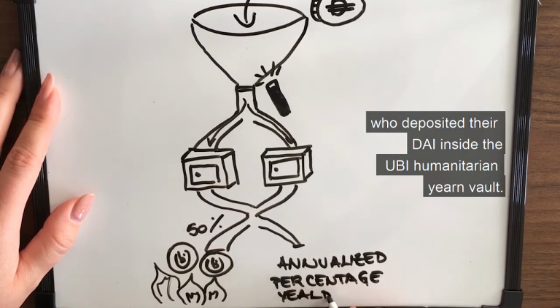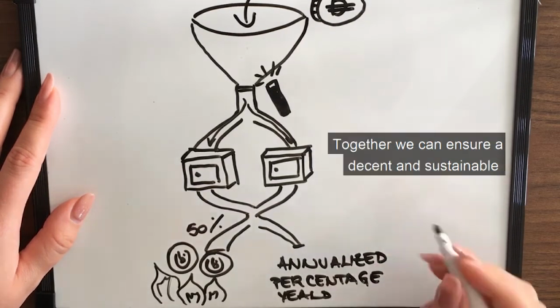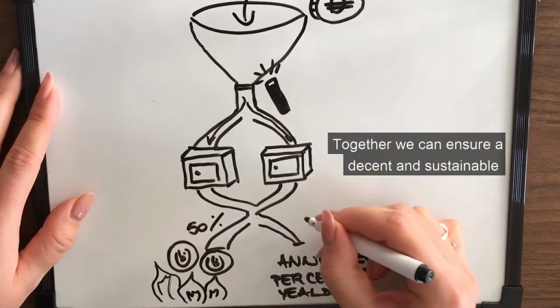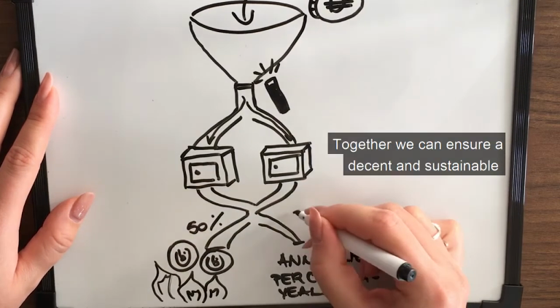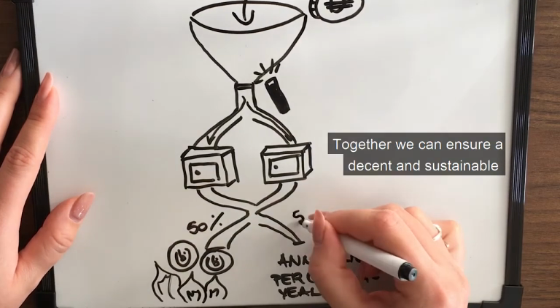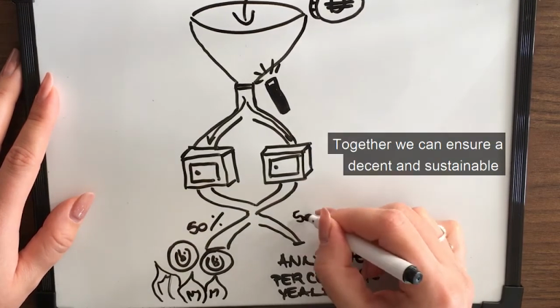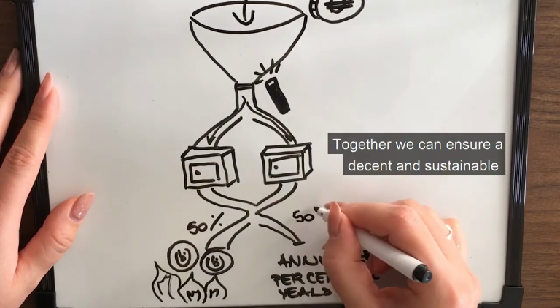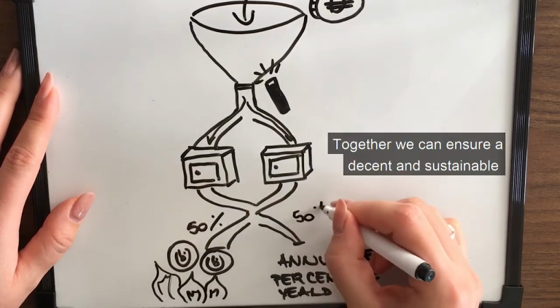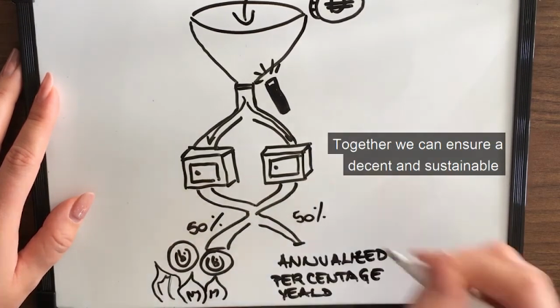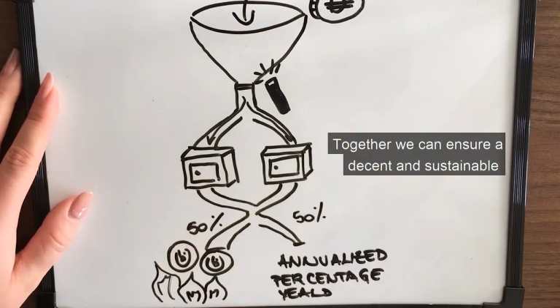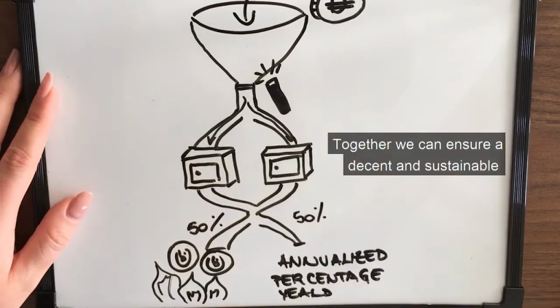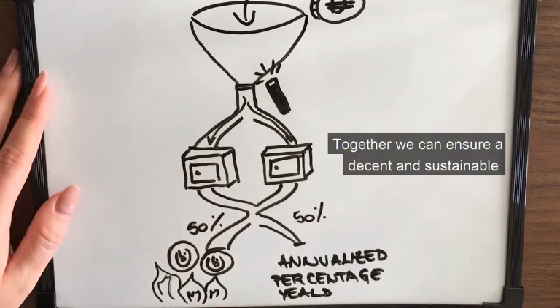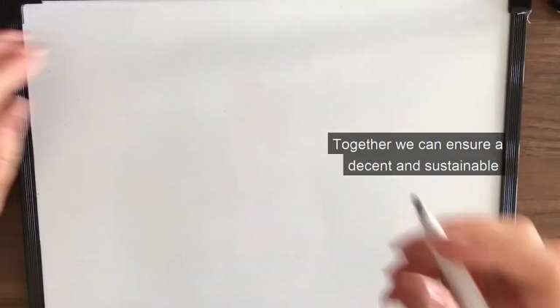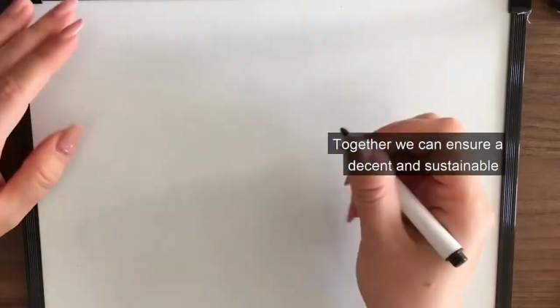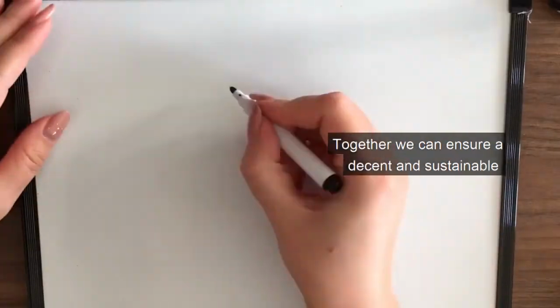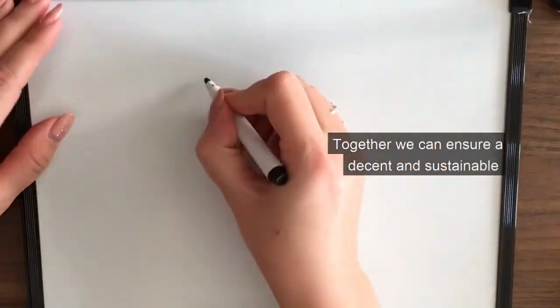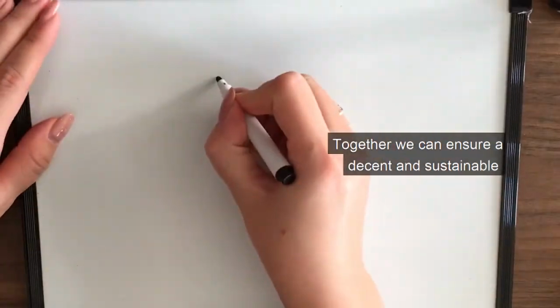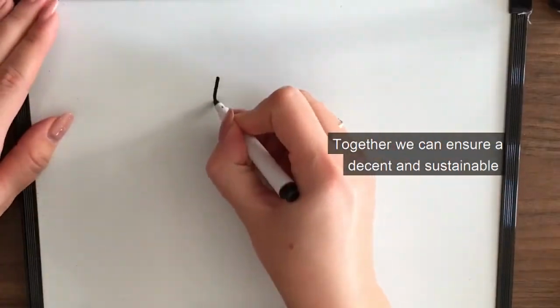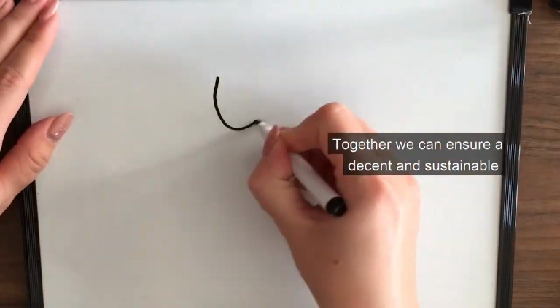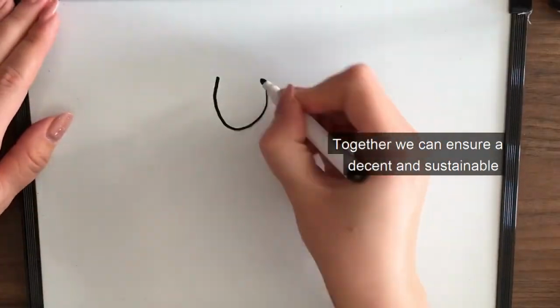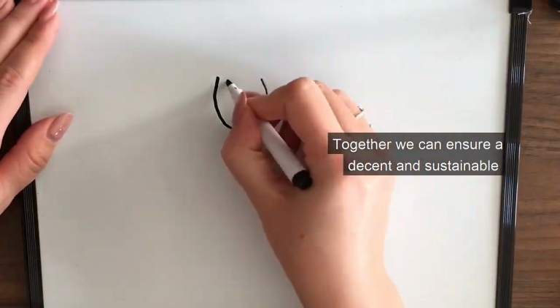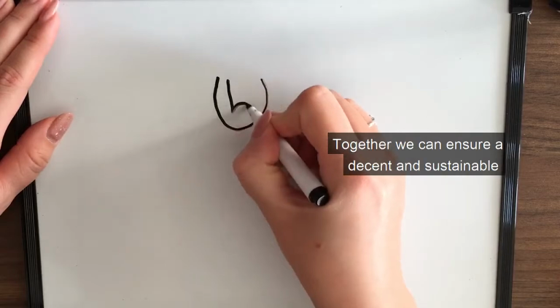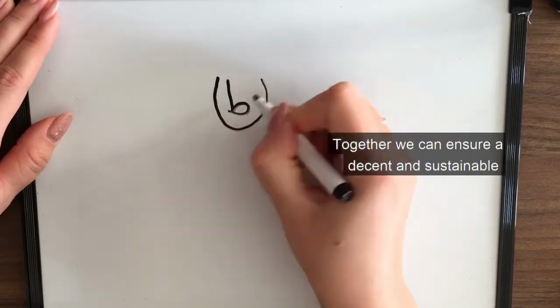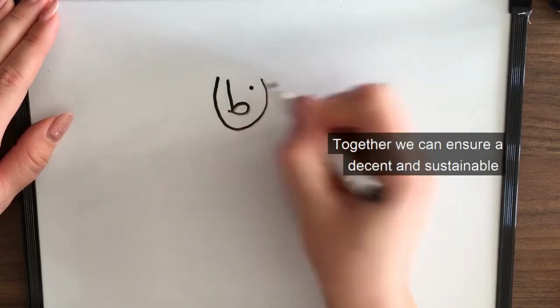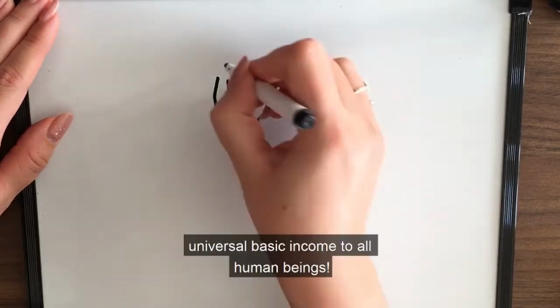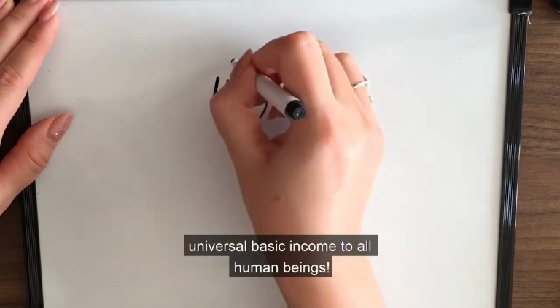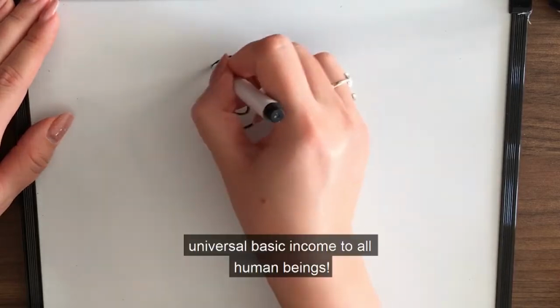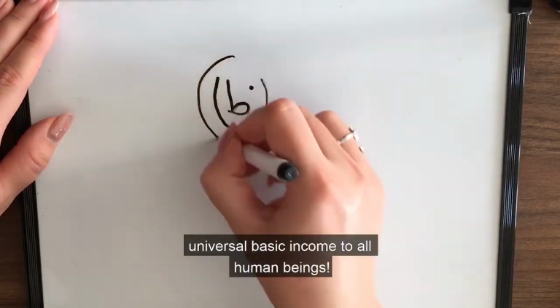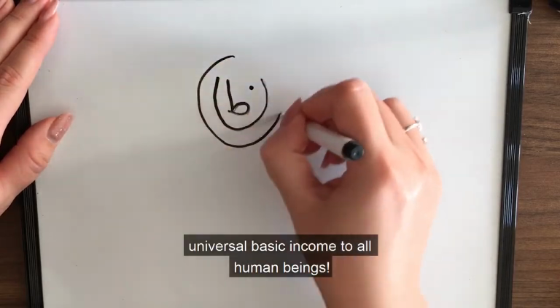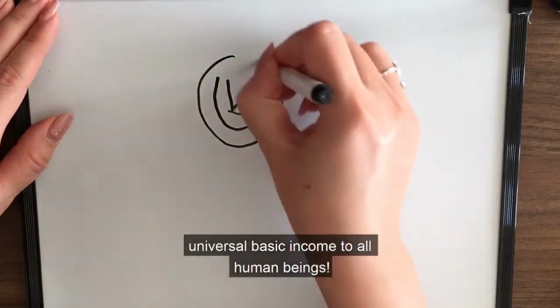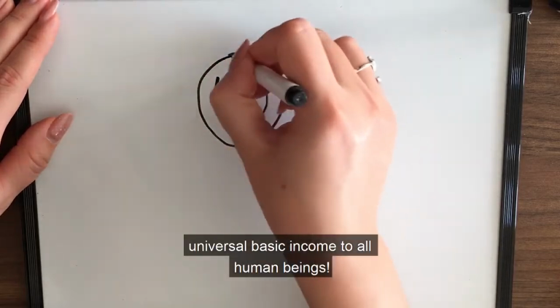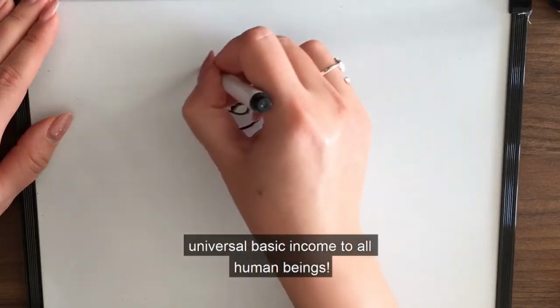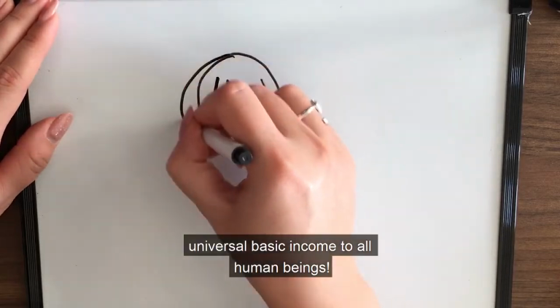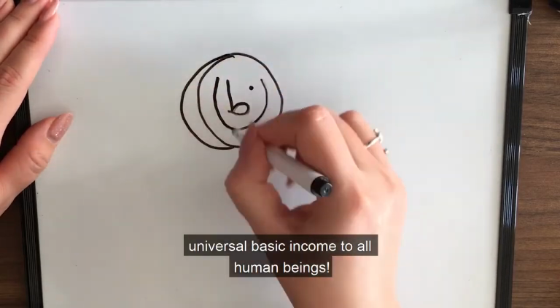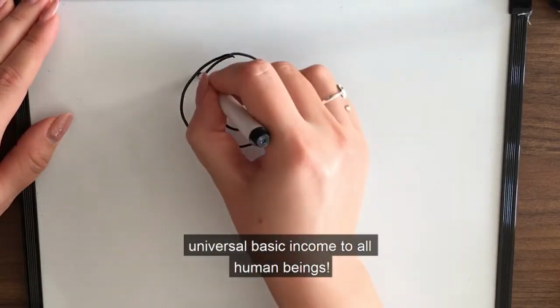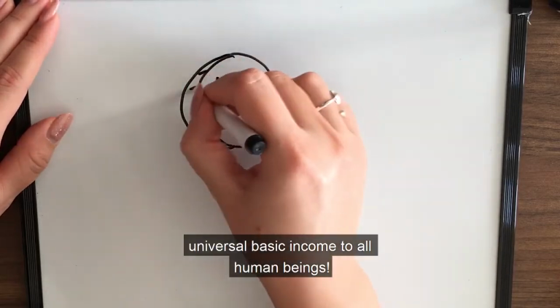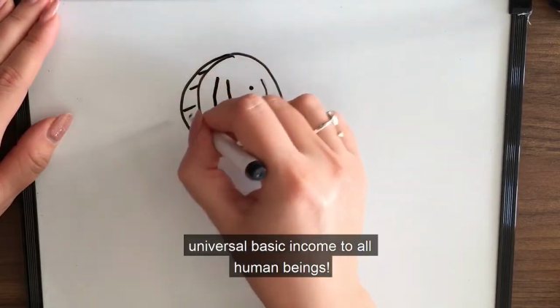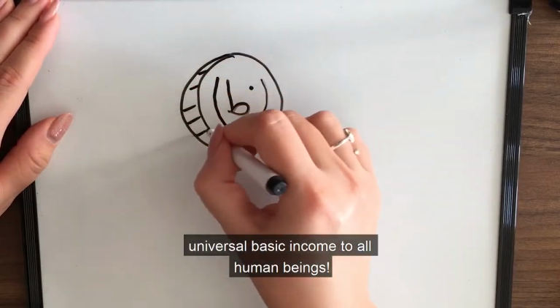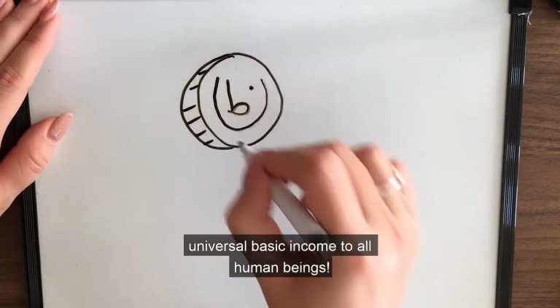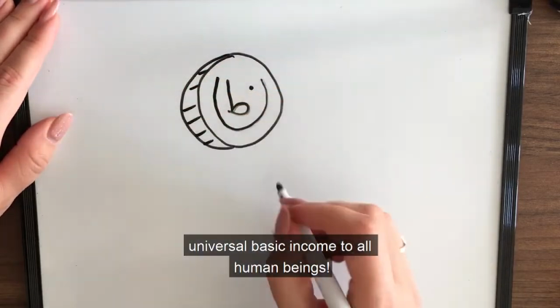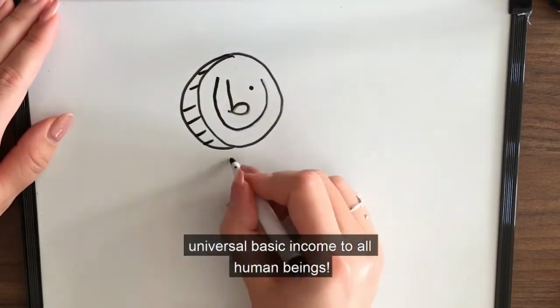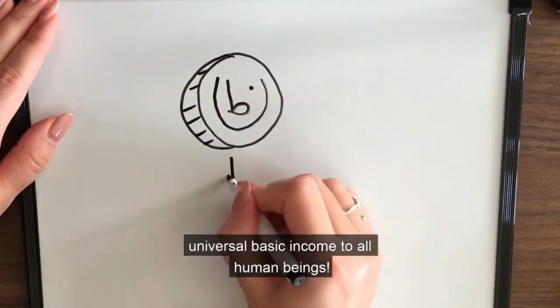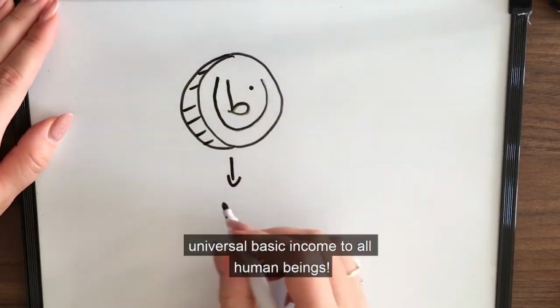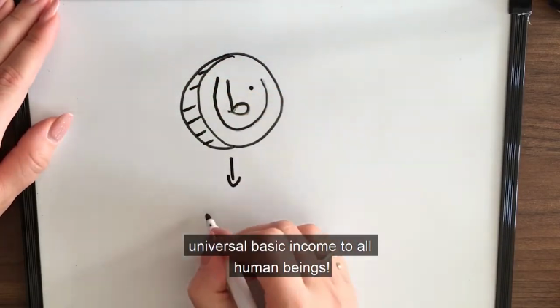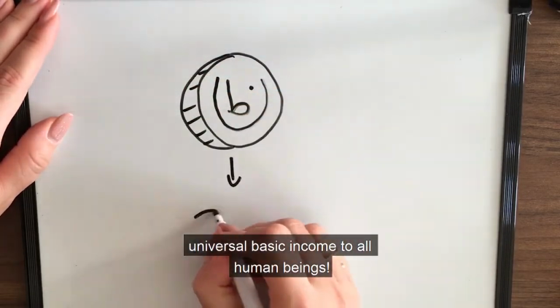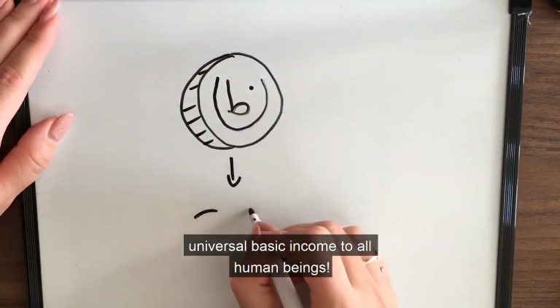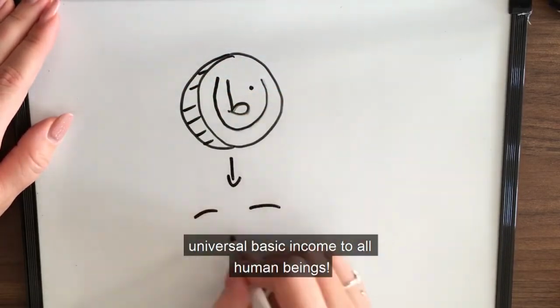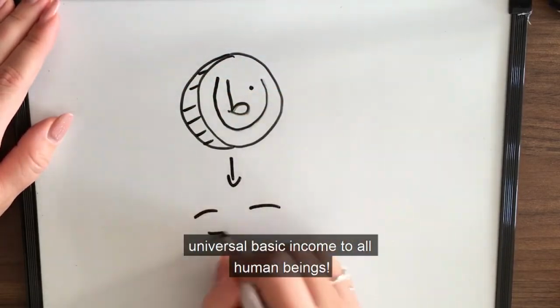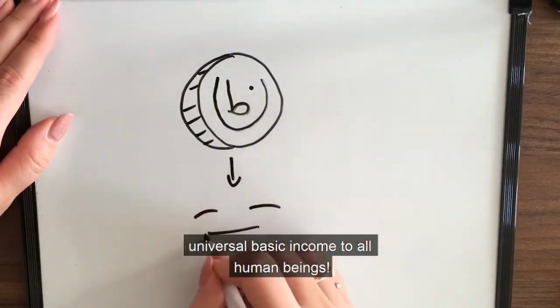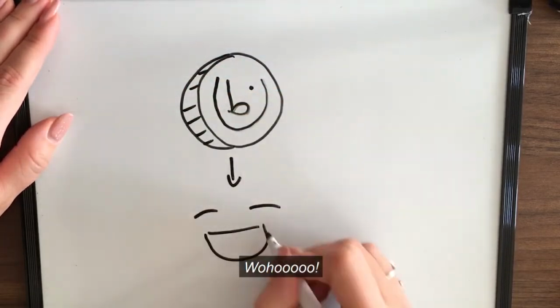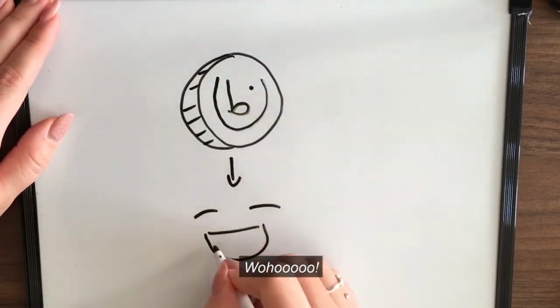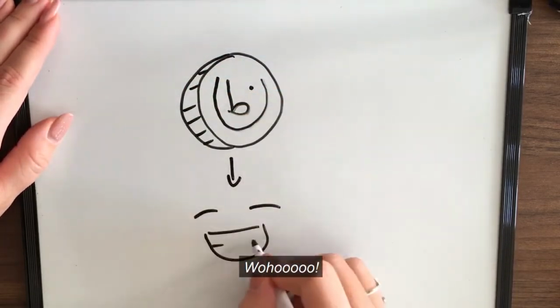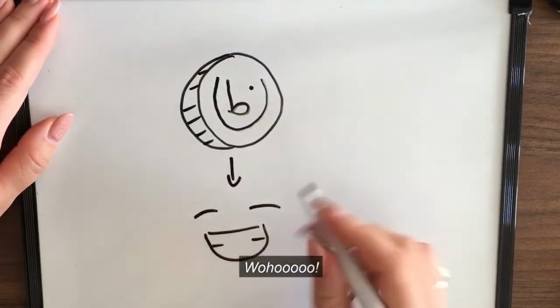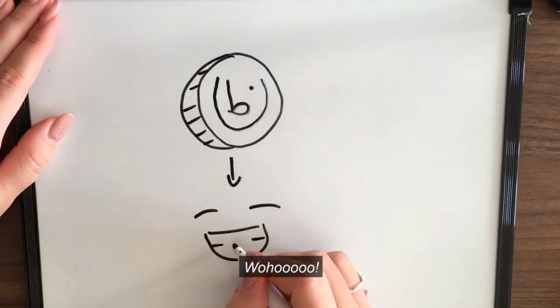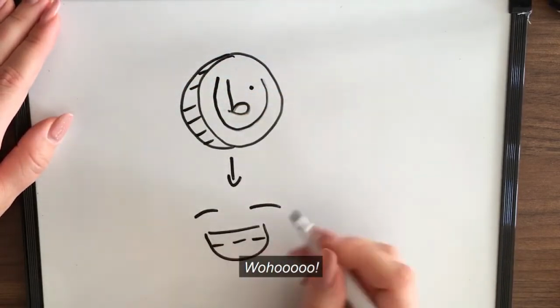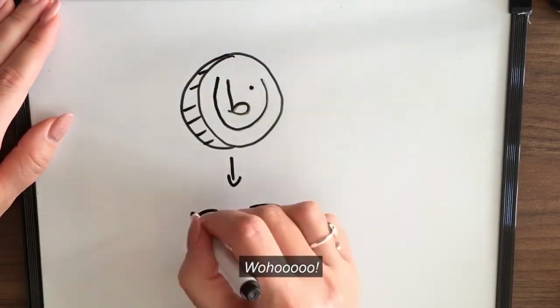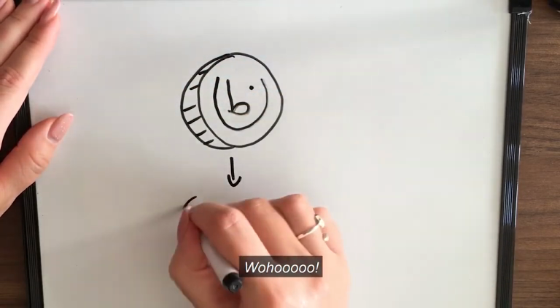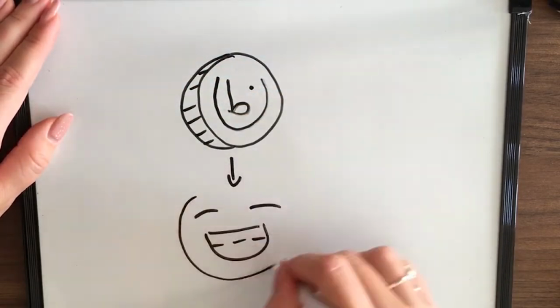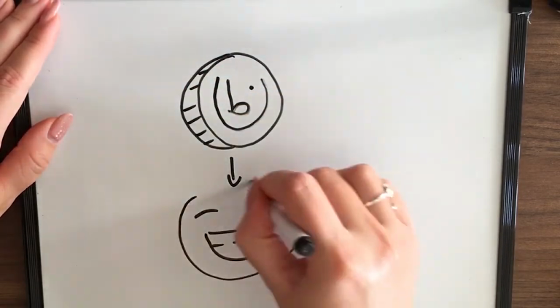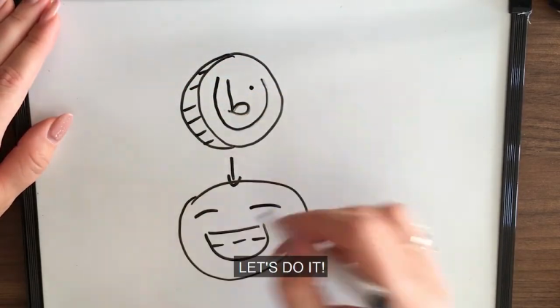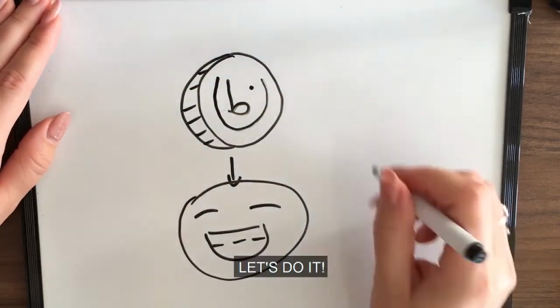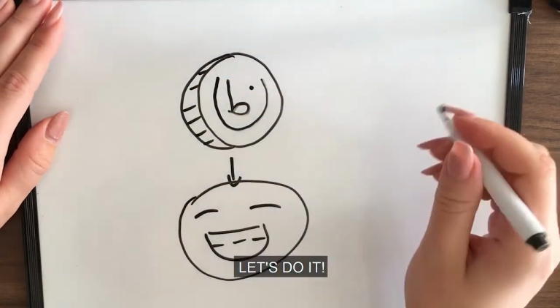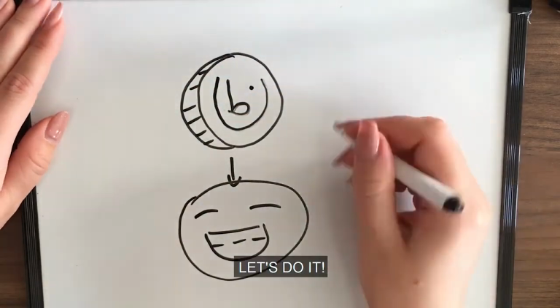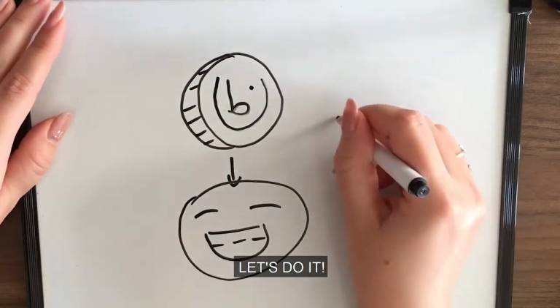Together we can ensure a decent and sustainable universal basic income to all human beings. Woohoo! Let's do it!